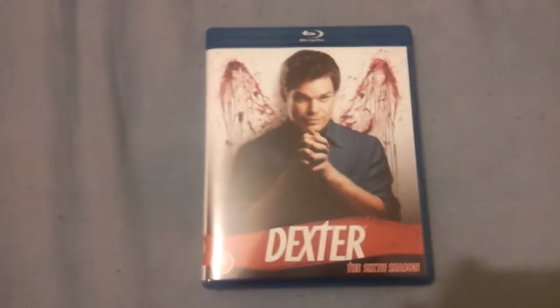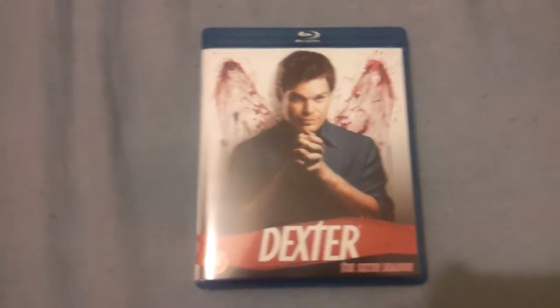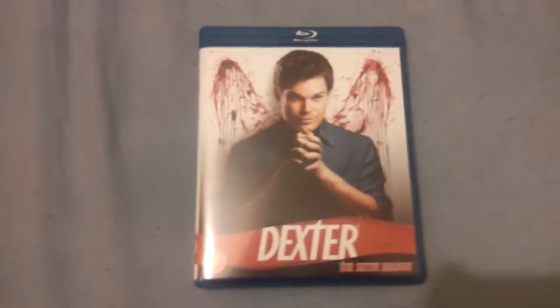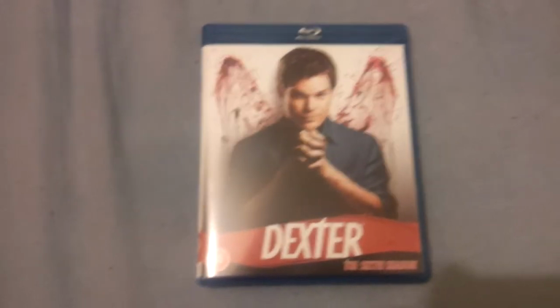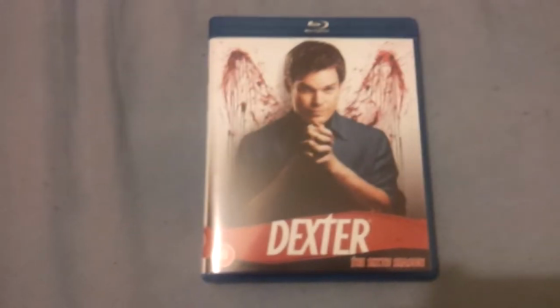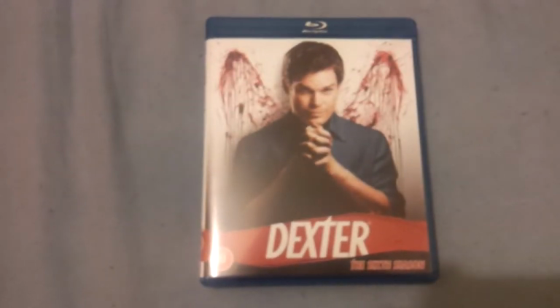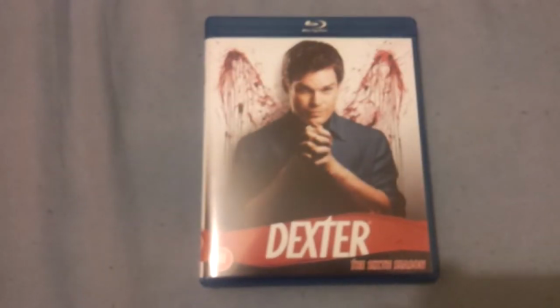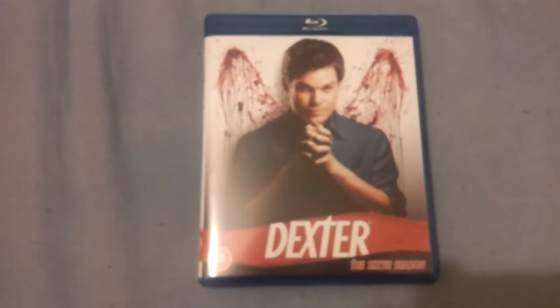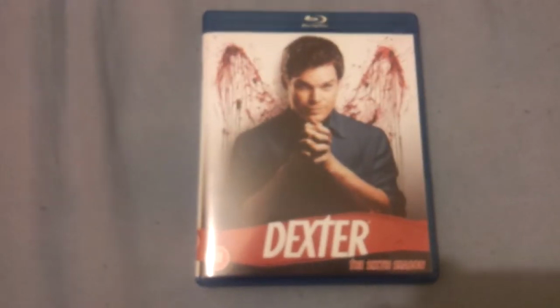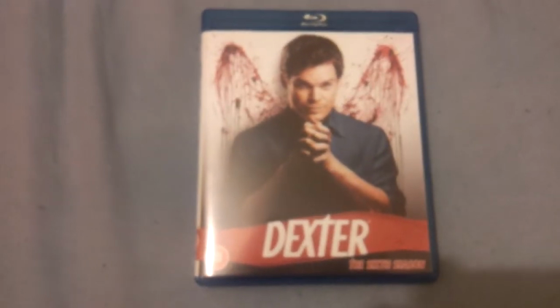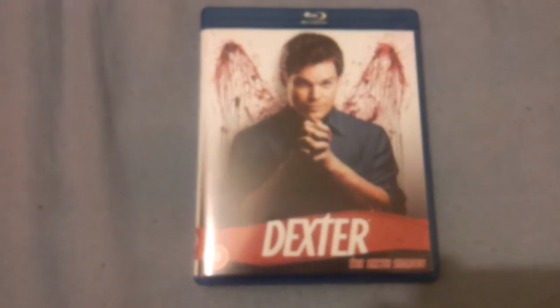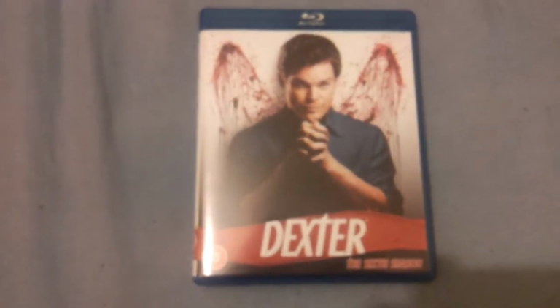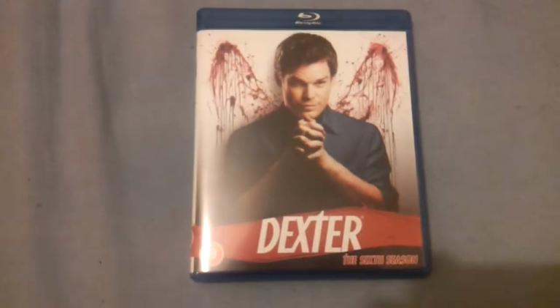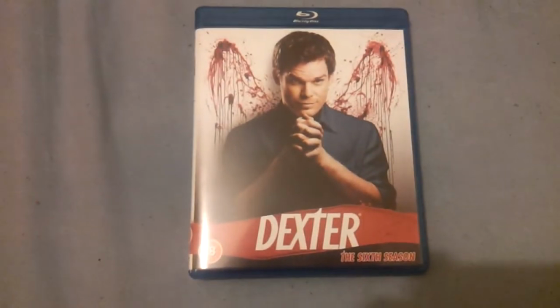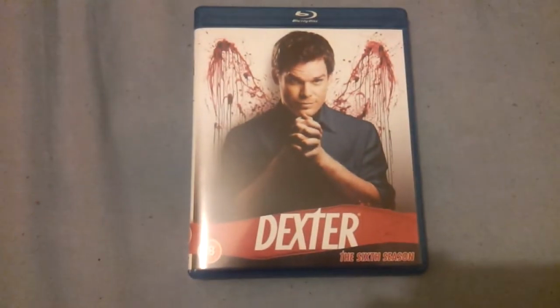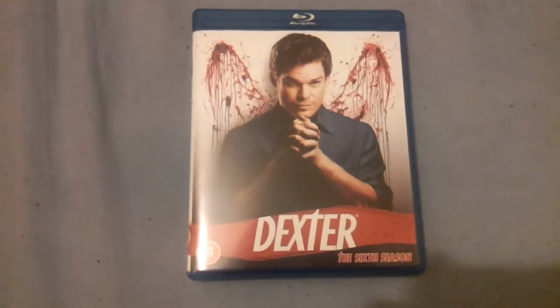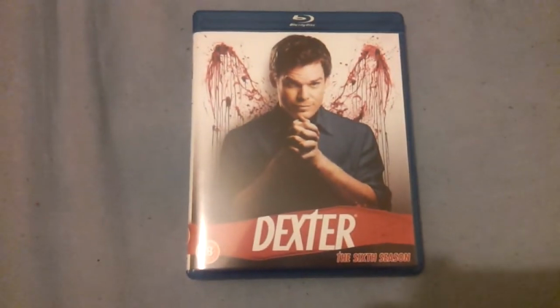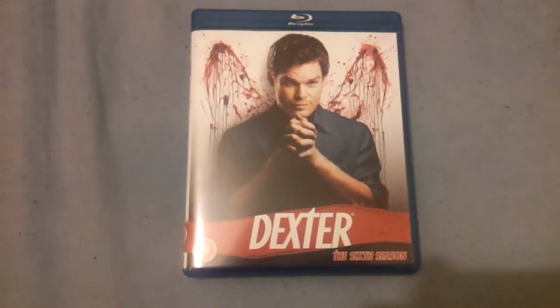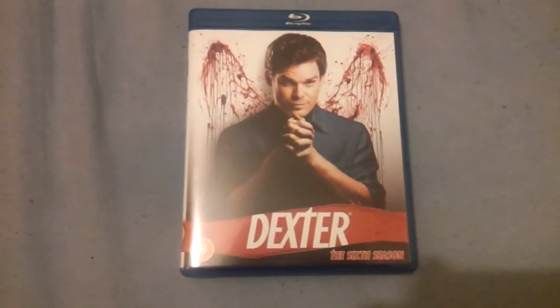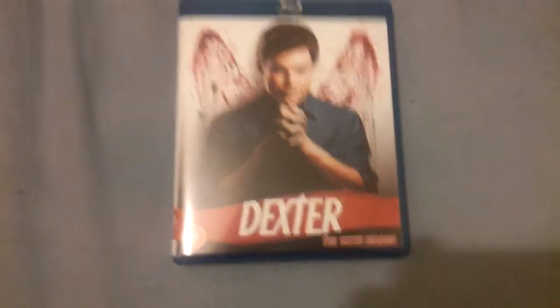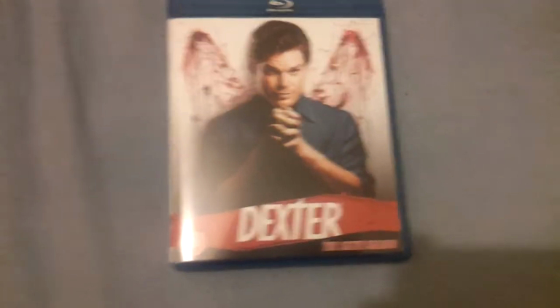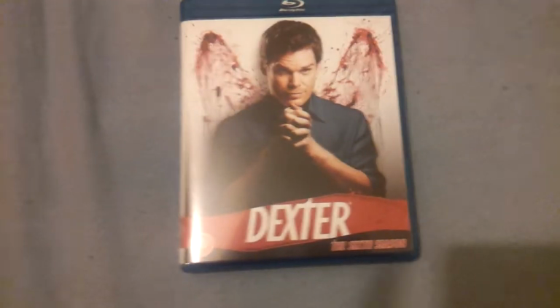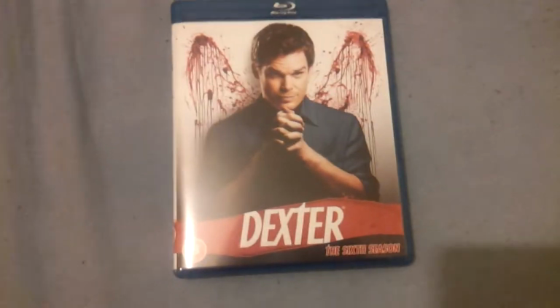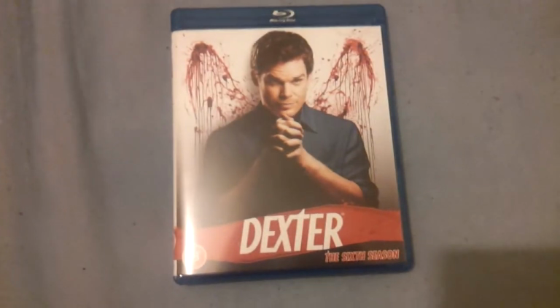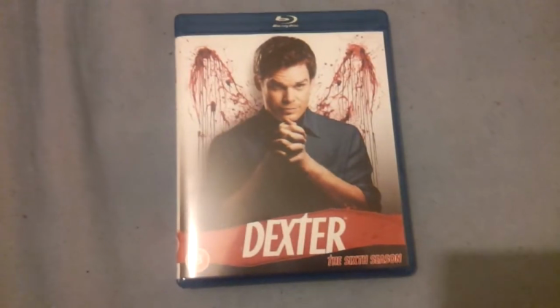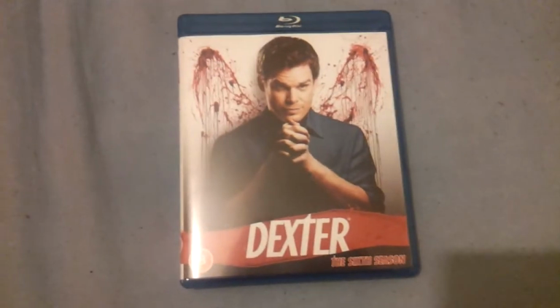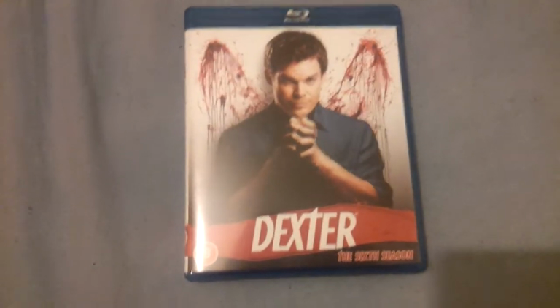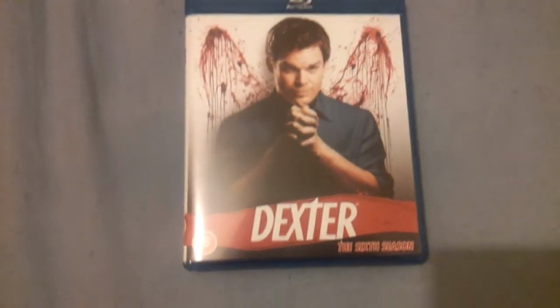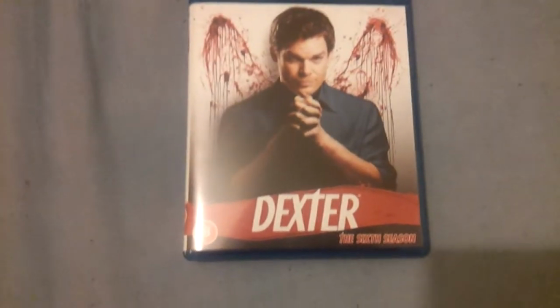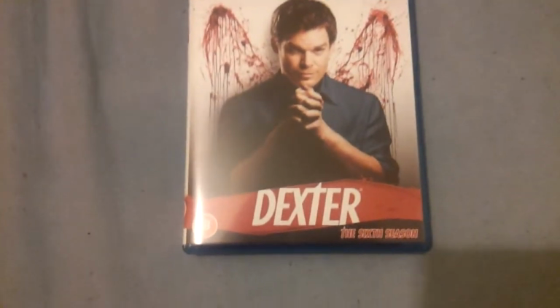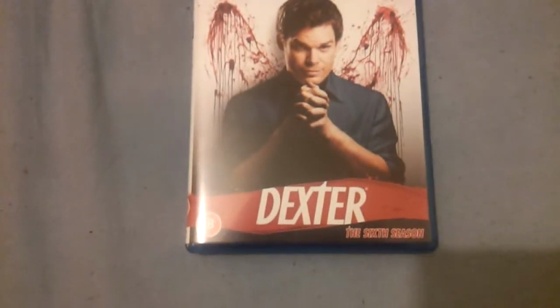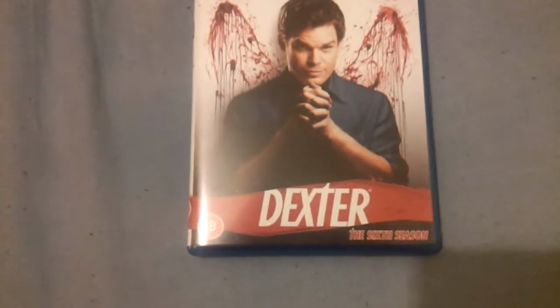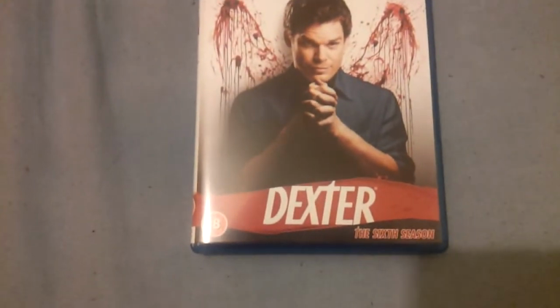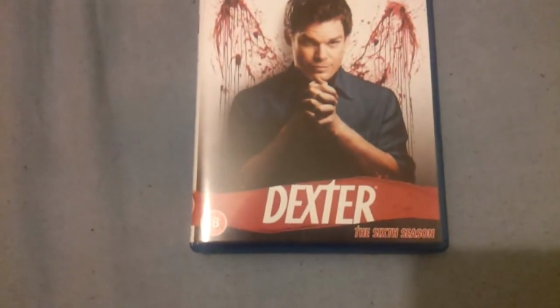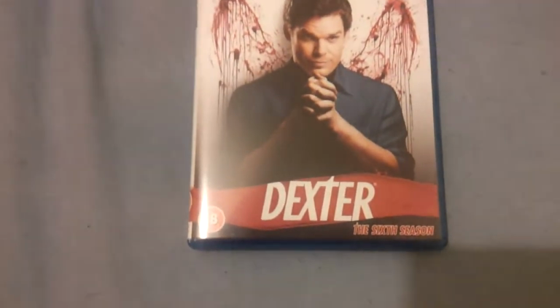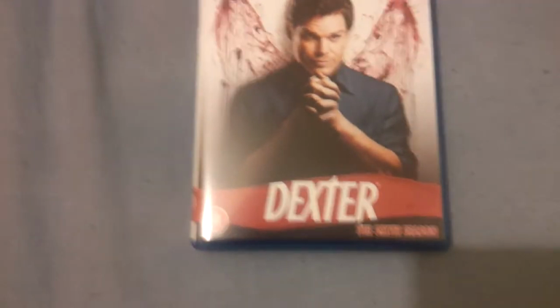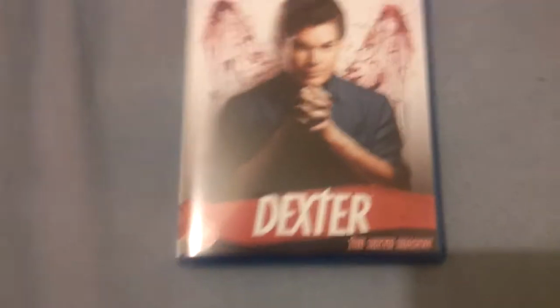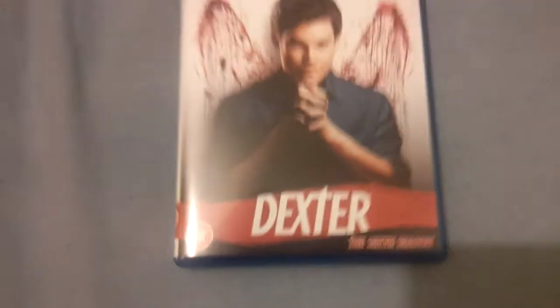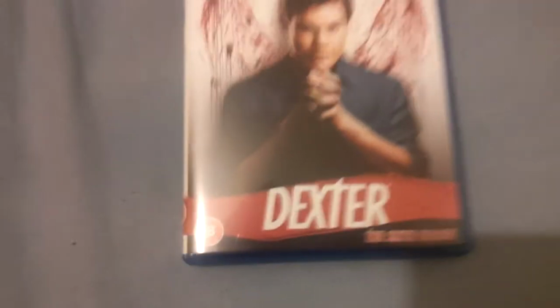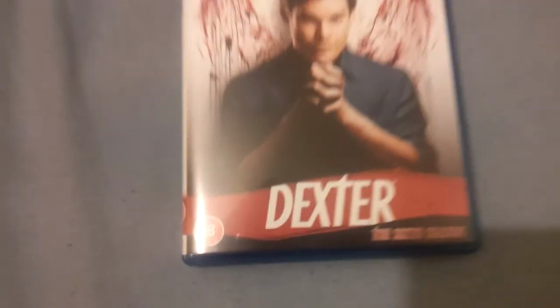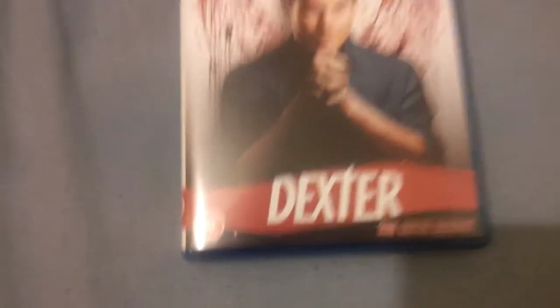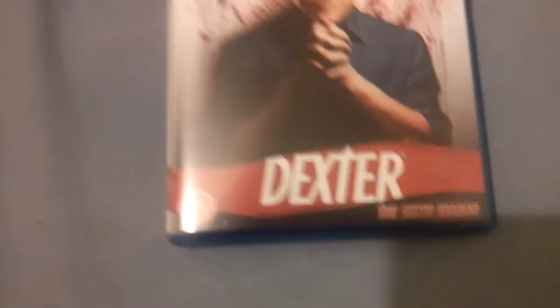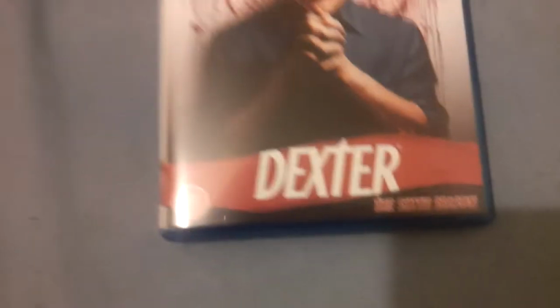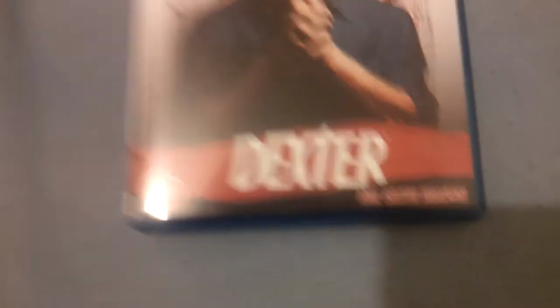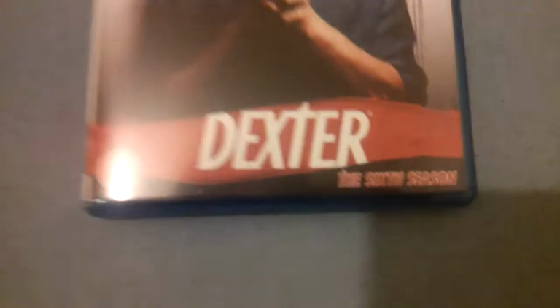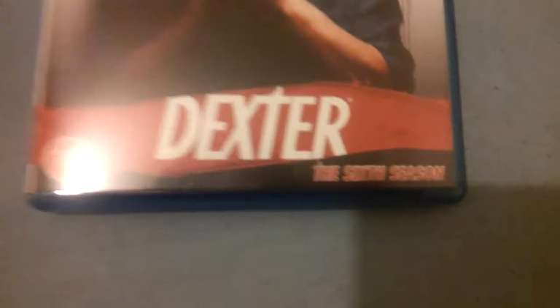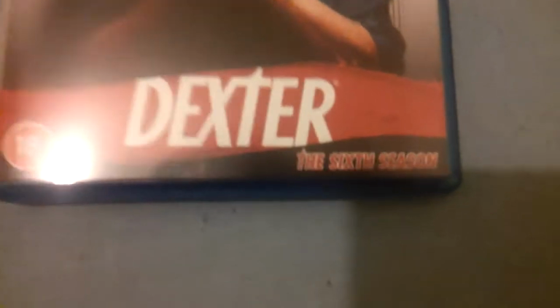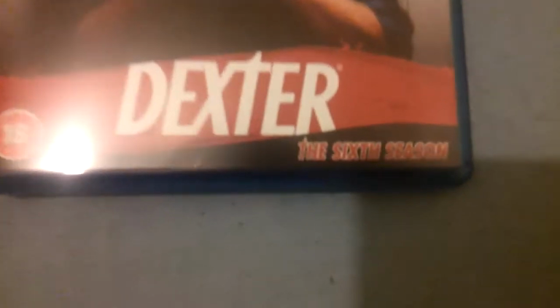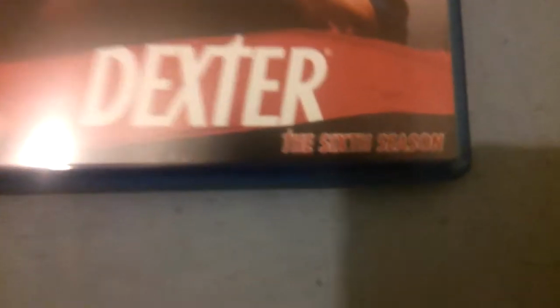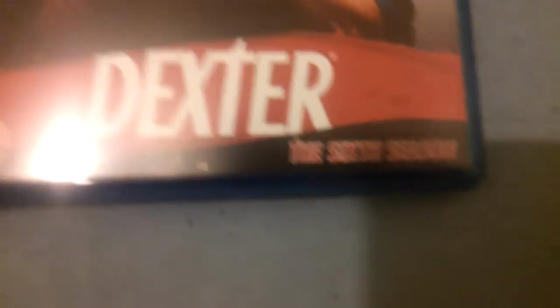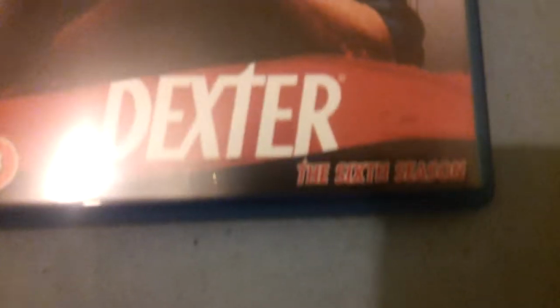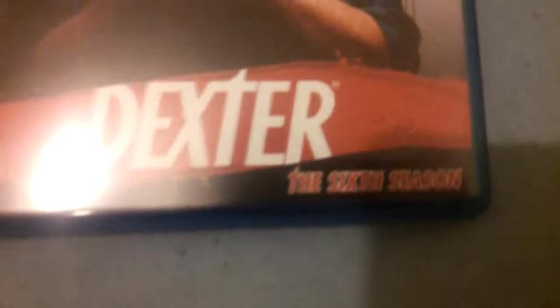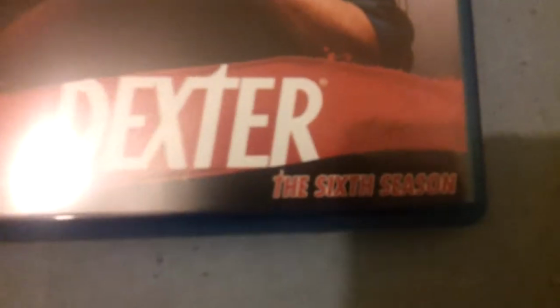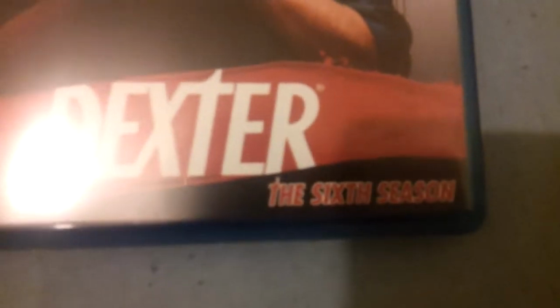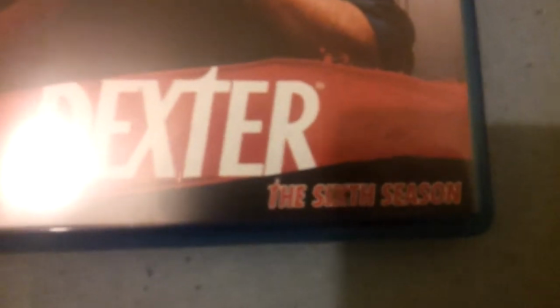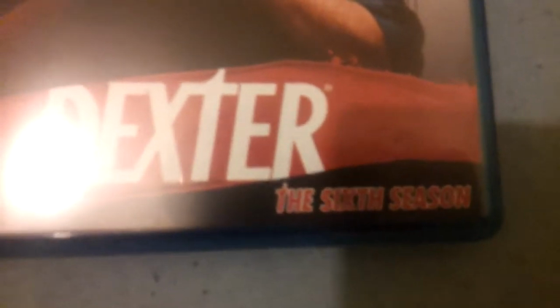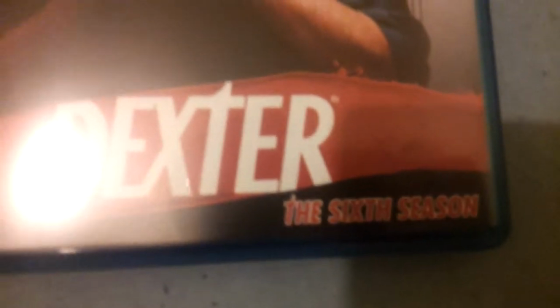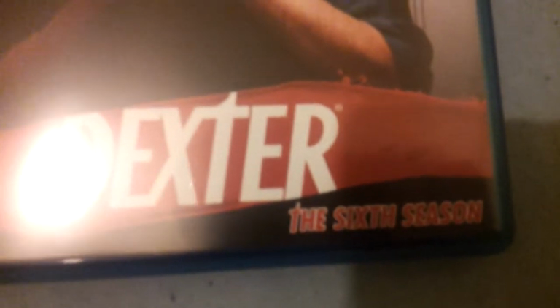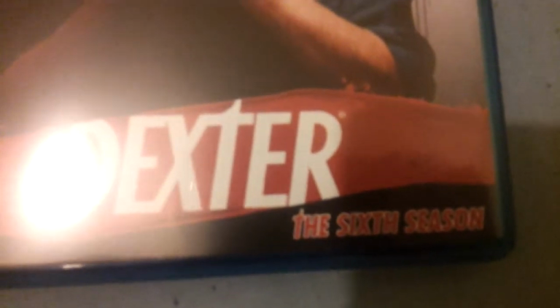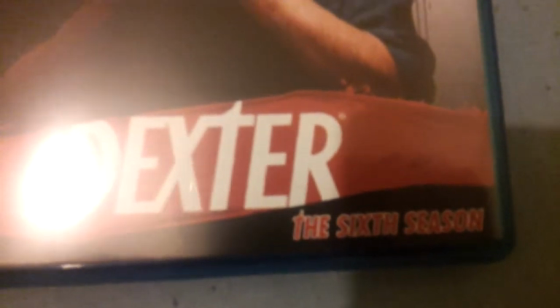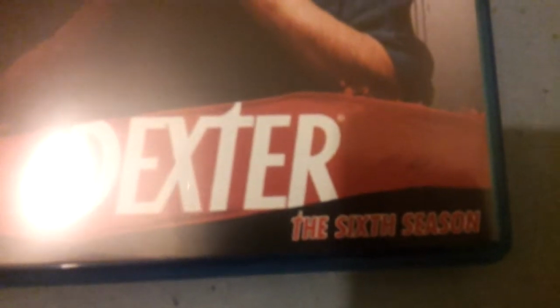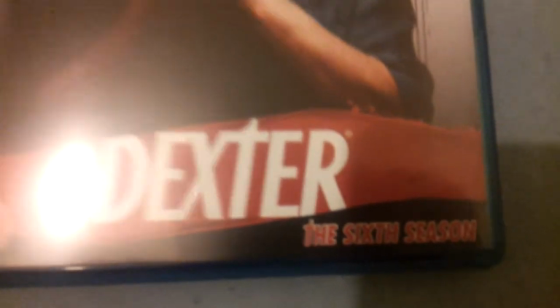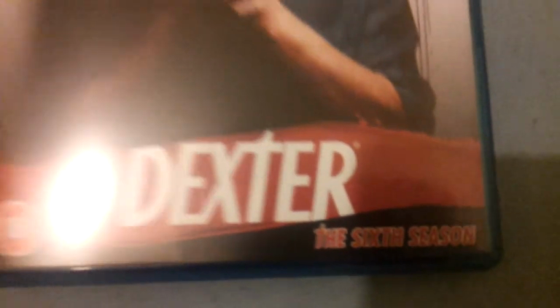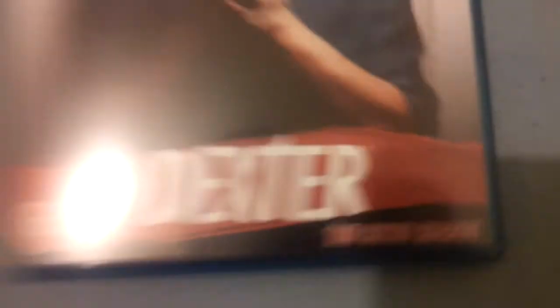Hello, this is Unboxing Your Boxball here with an unboxing video of Dexter, the 6th season.